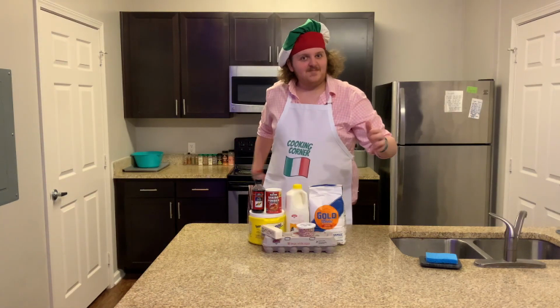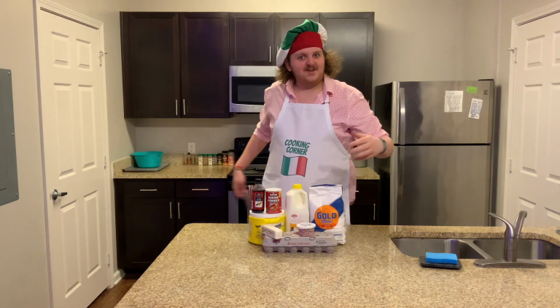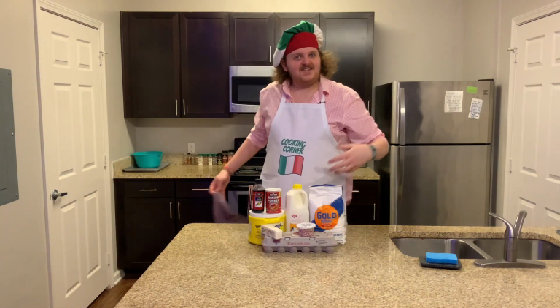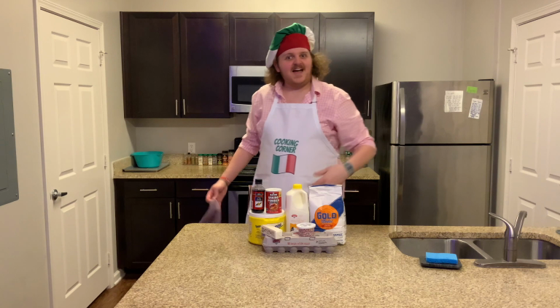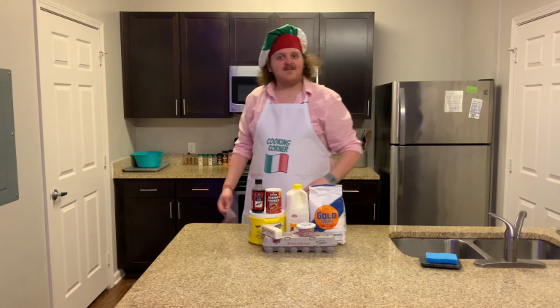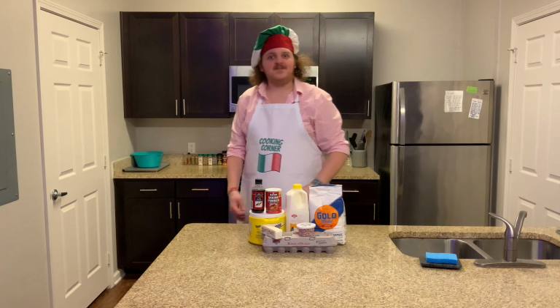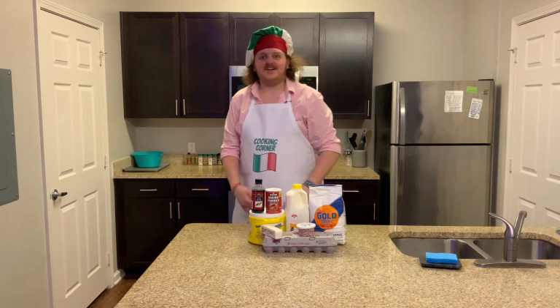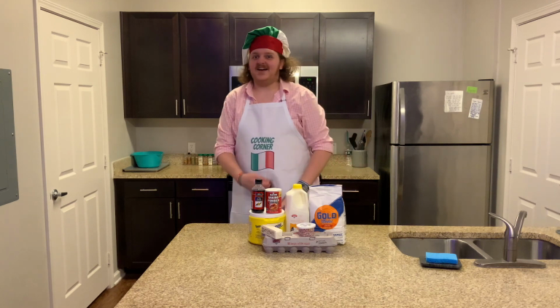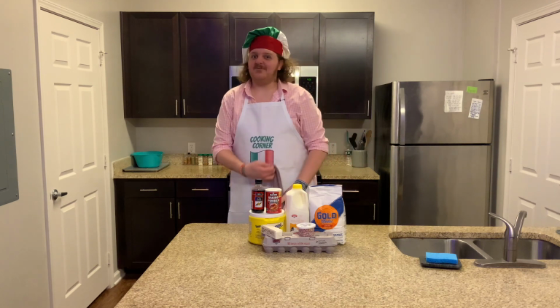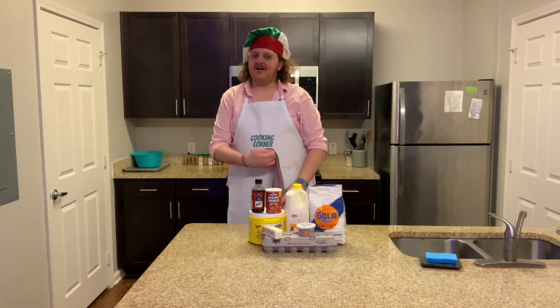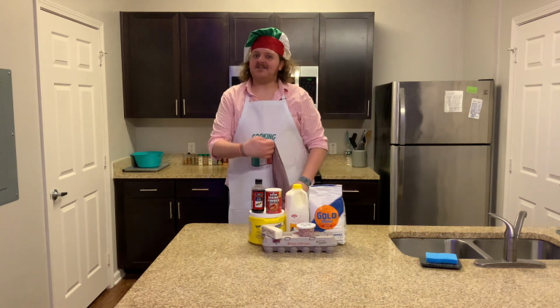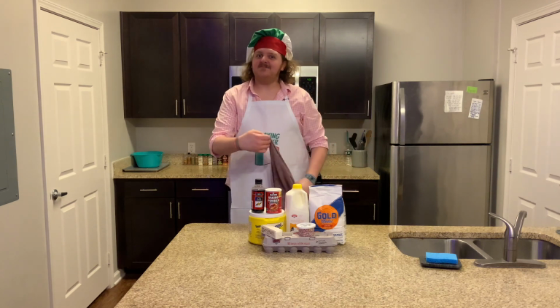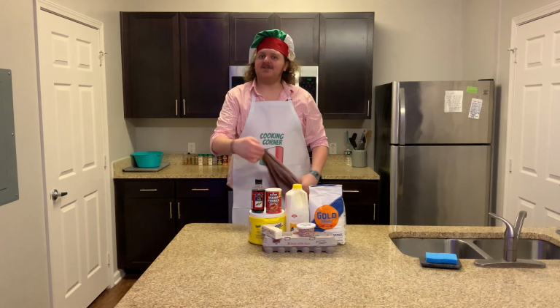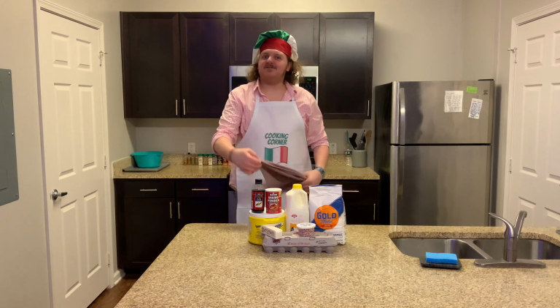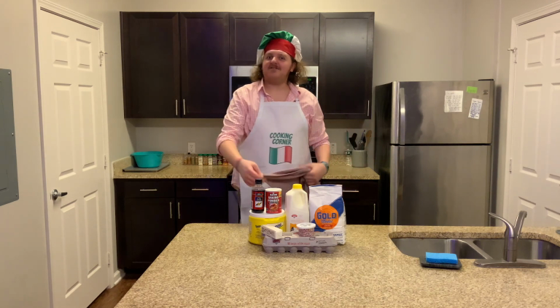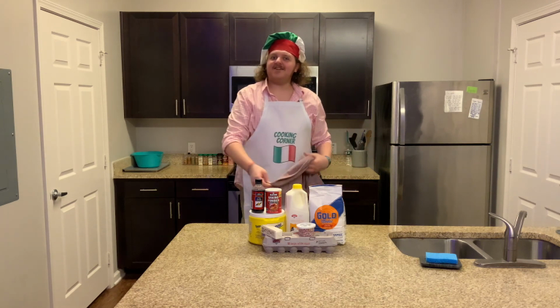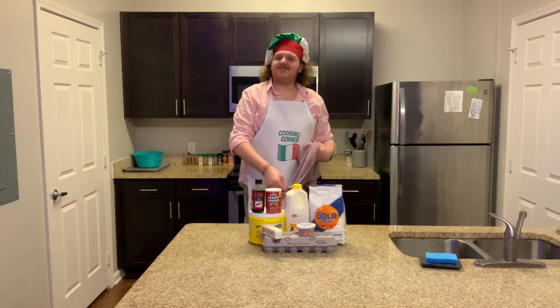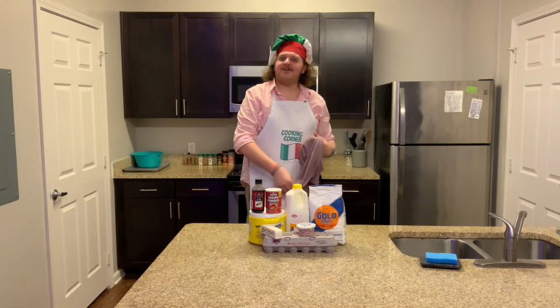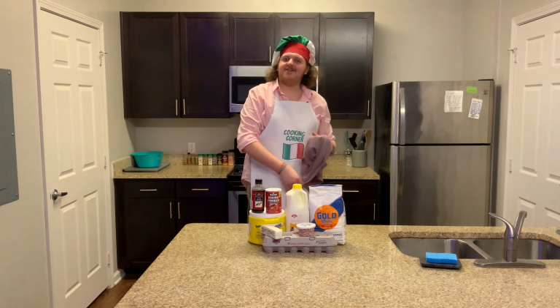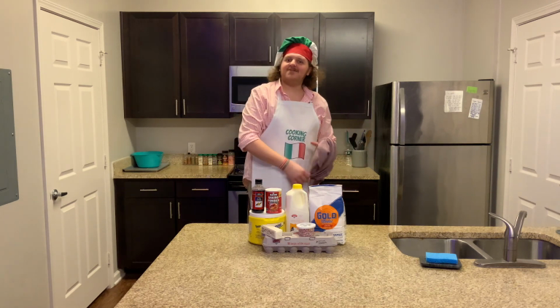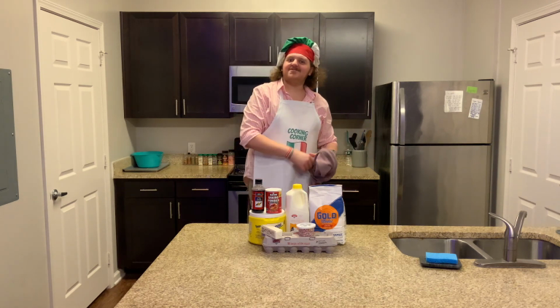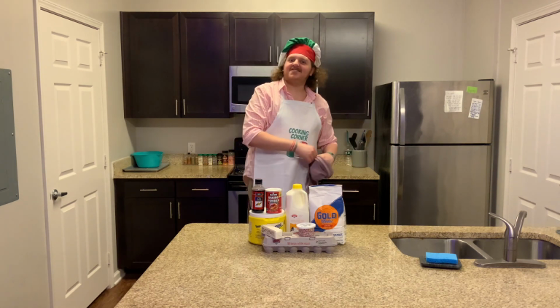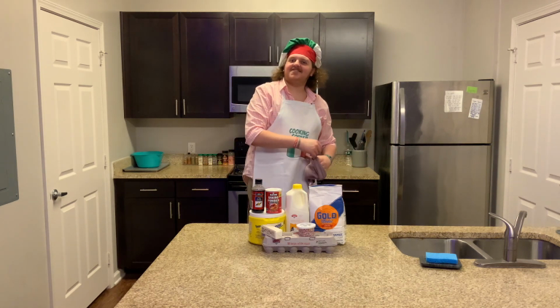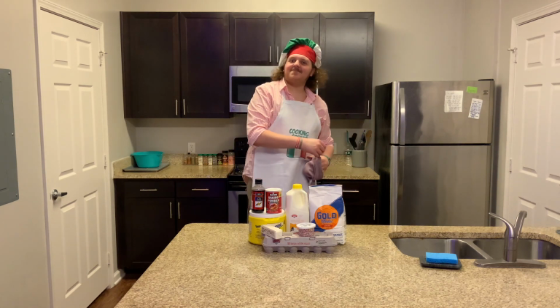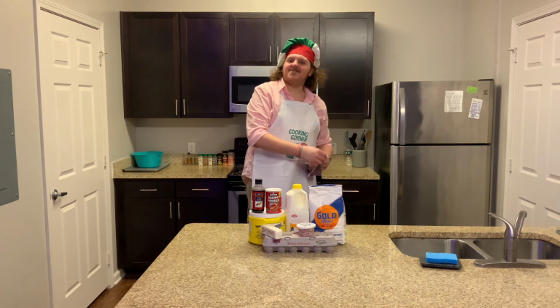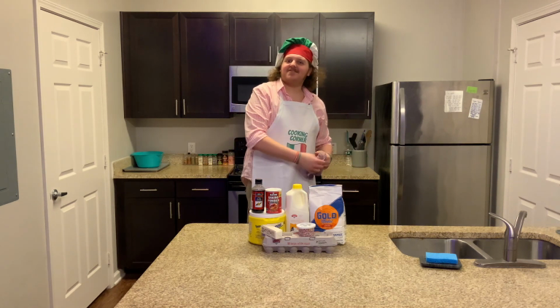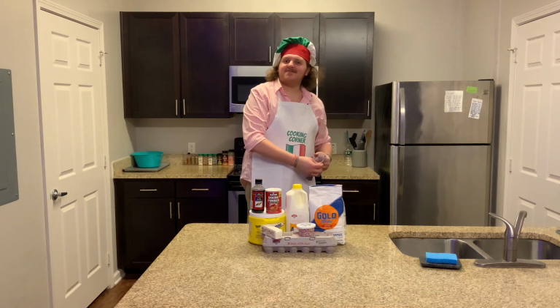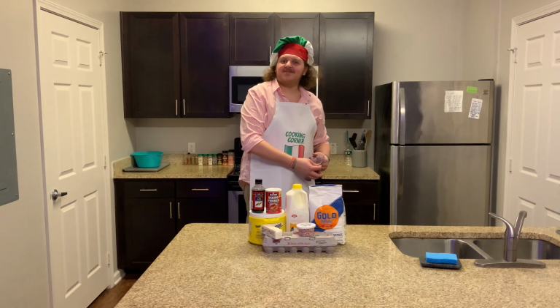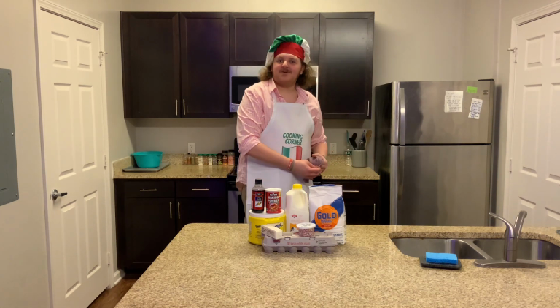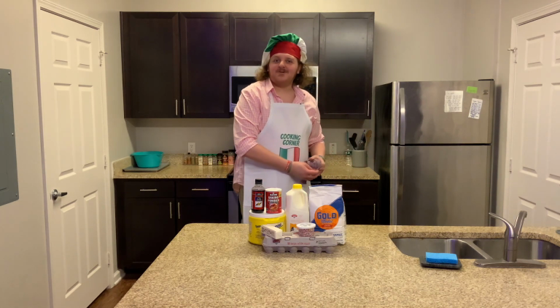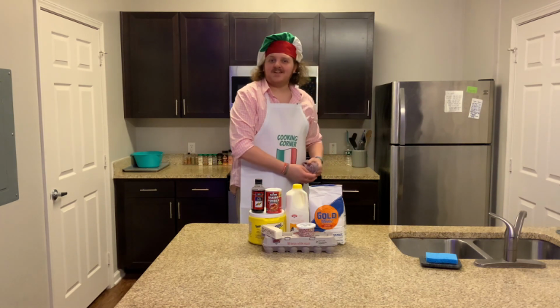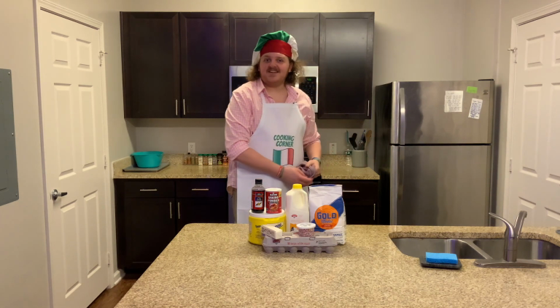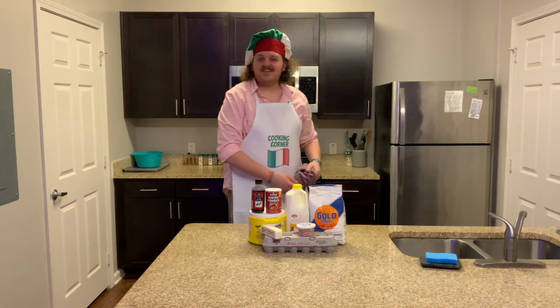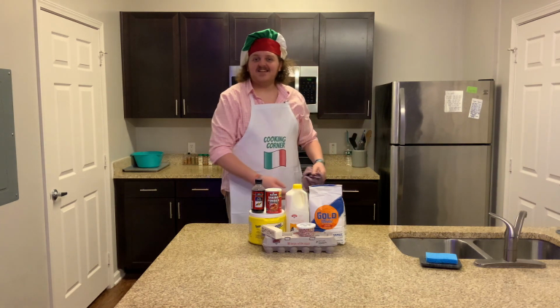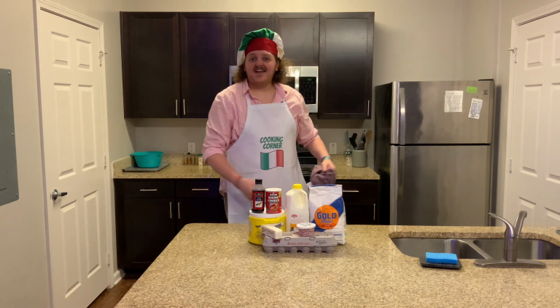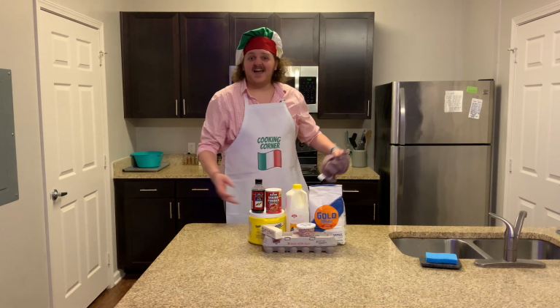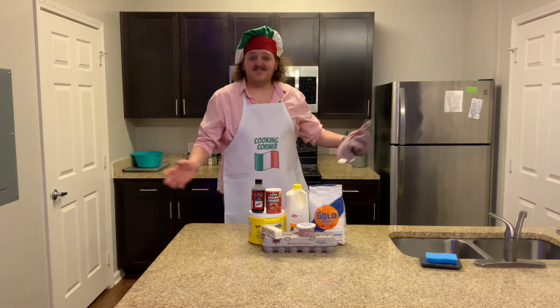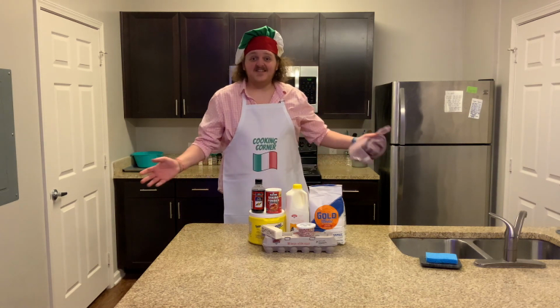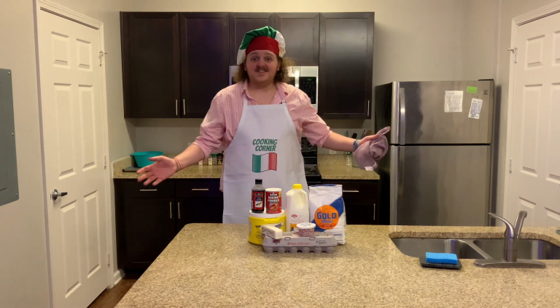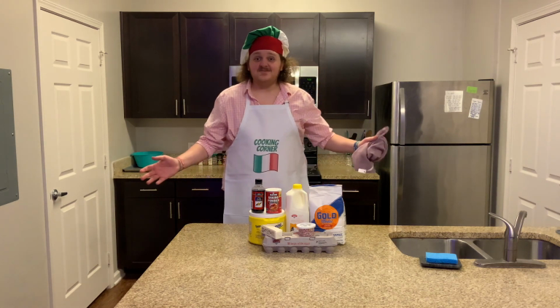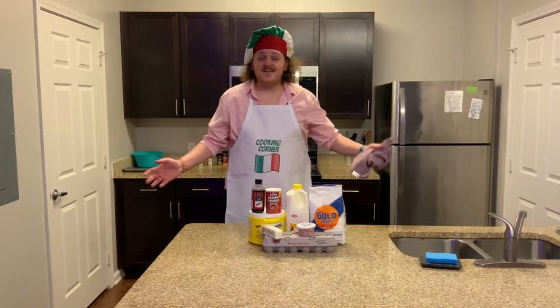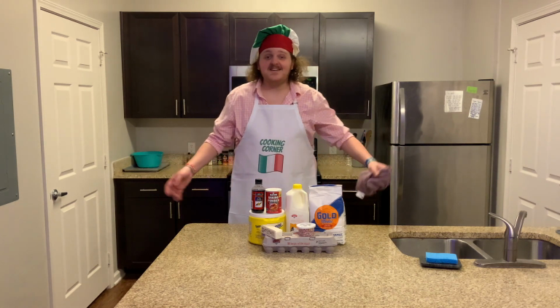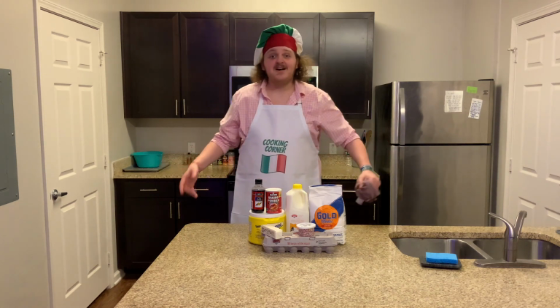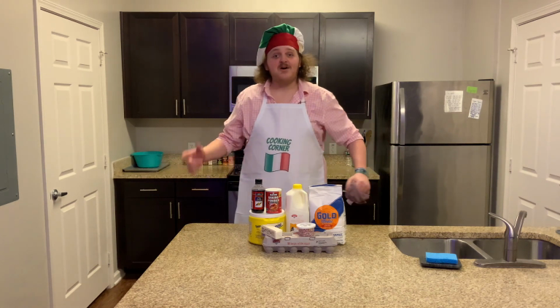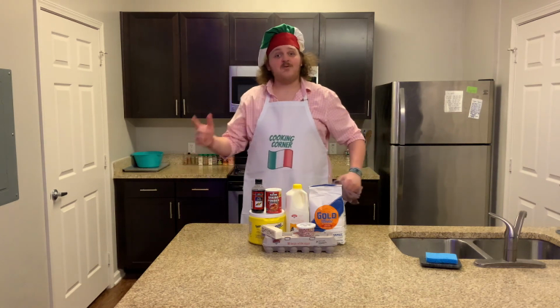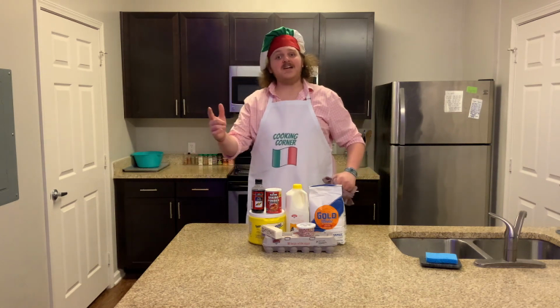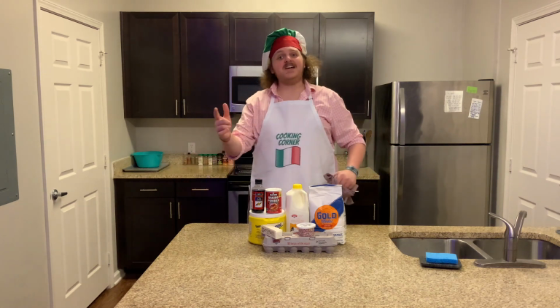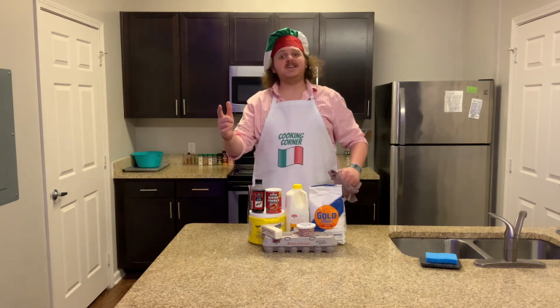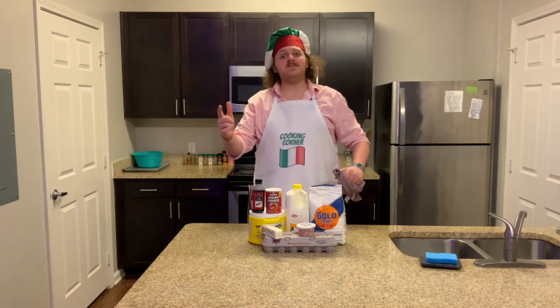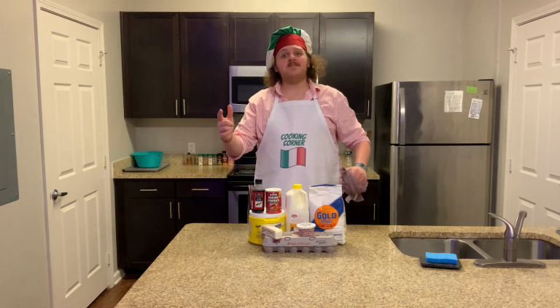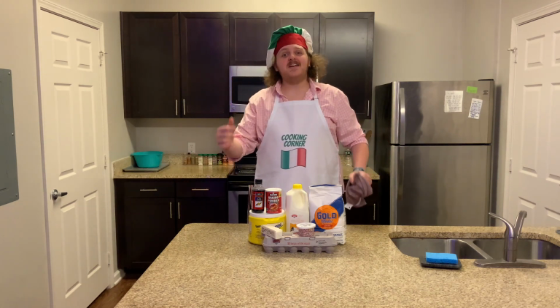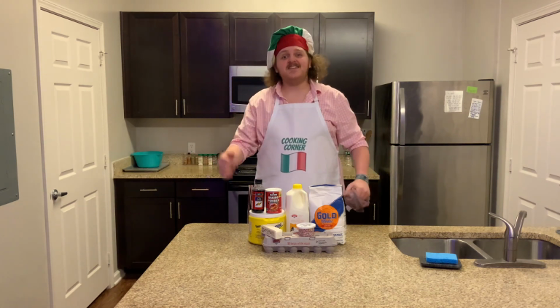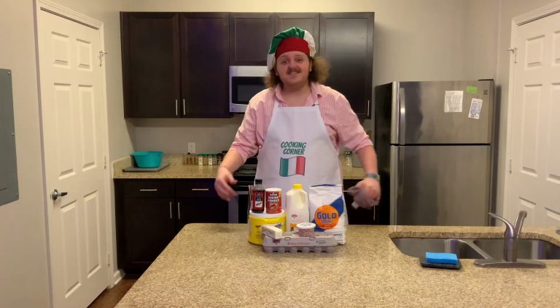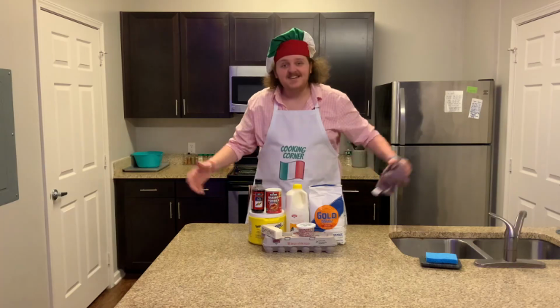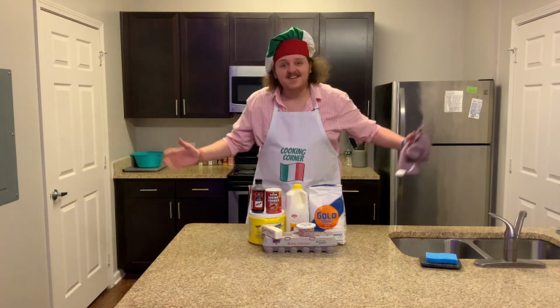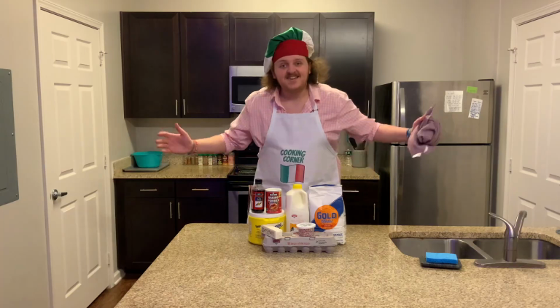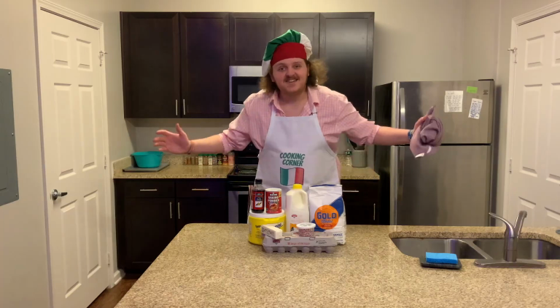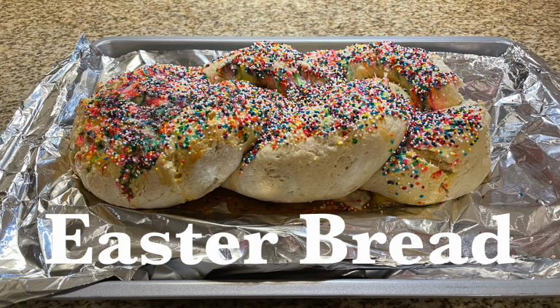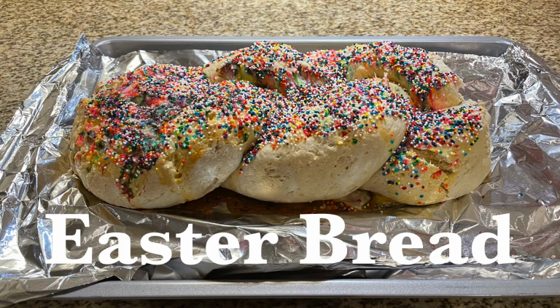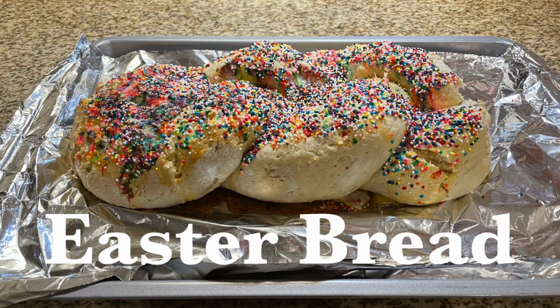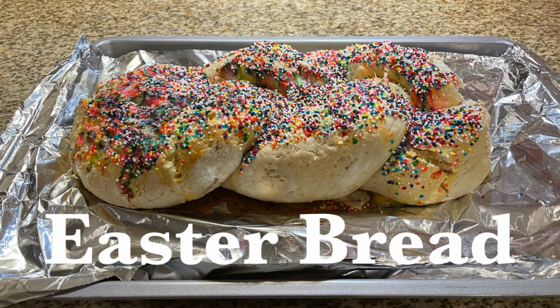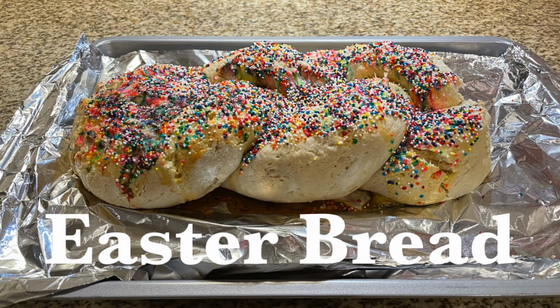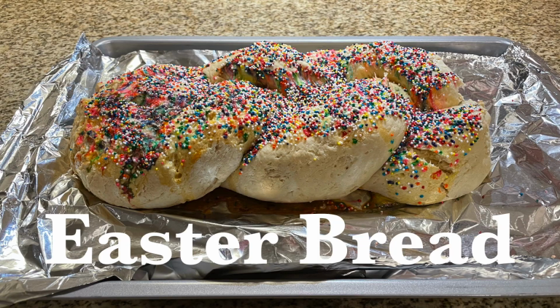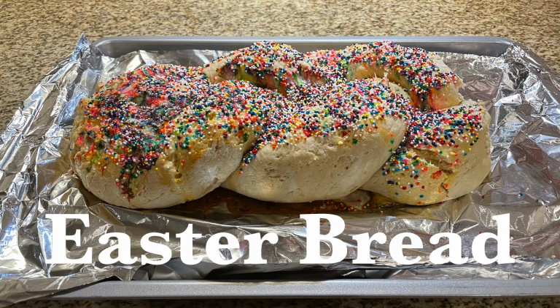Welcome to Cooking Corner with Guseppe Krimi Roli, and this week we're going to be making Easter bread.